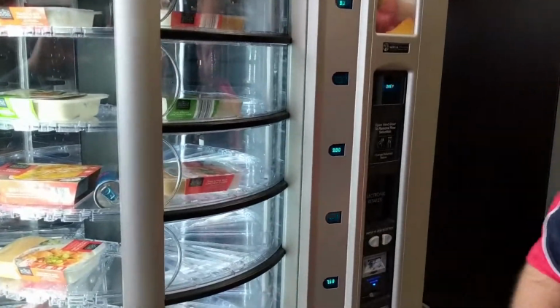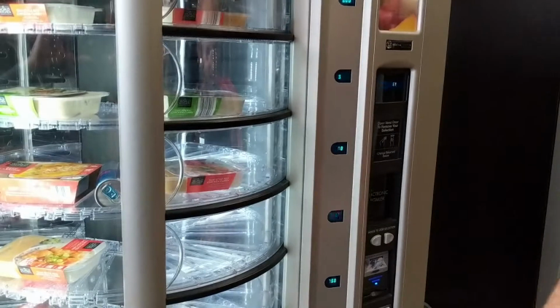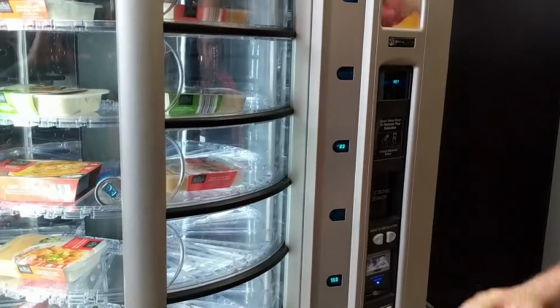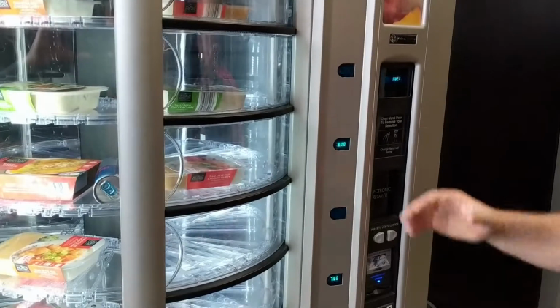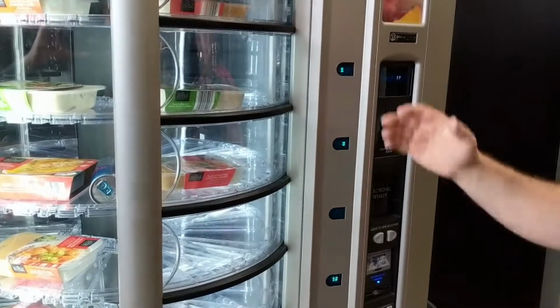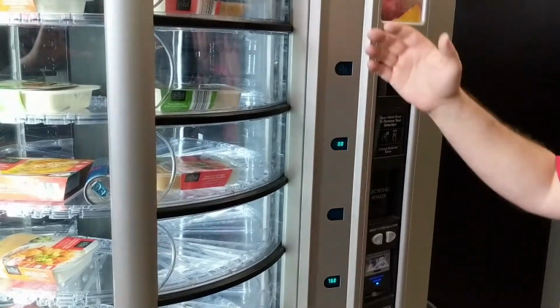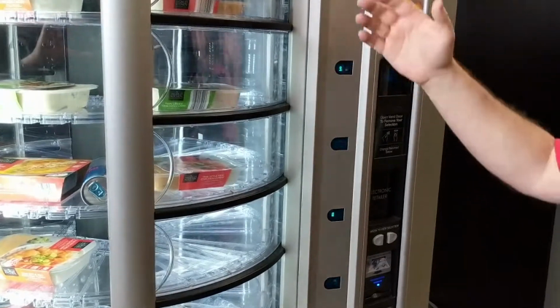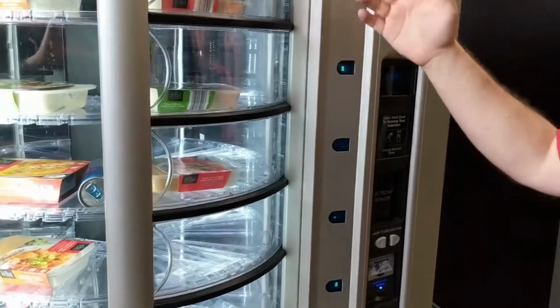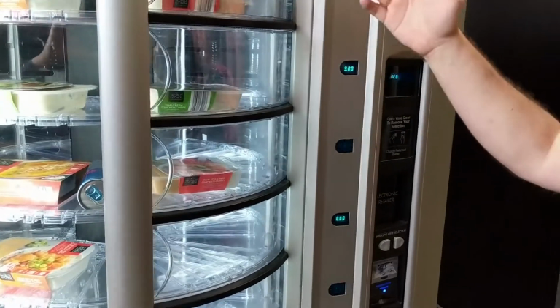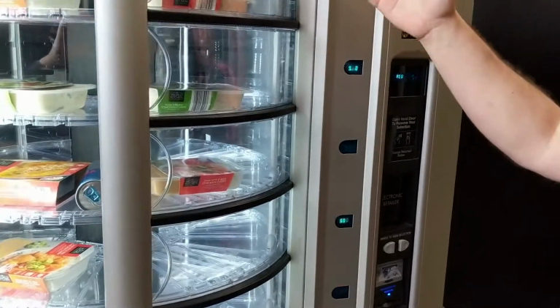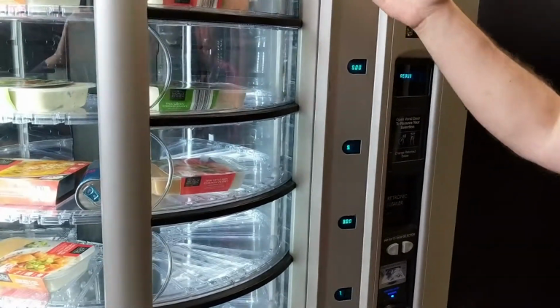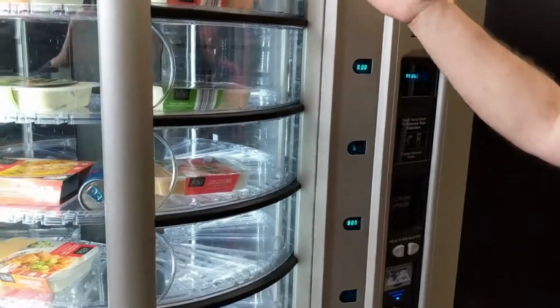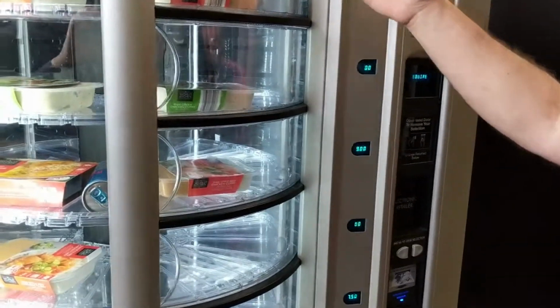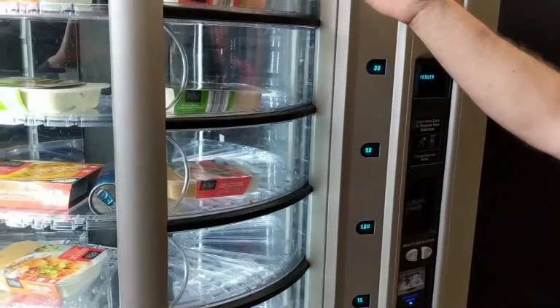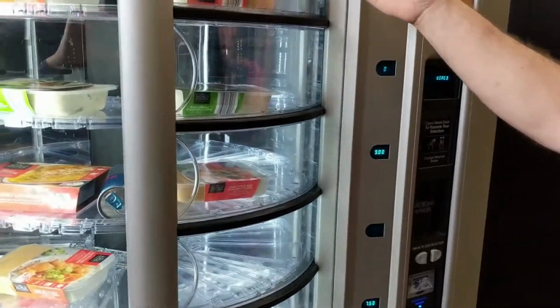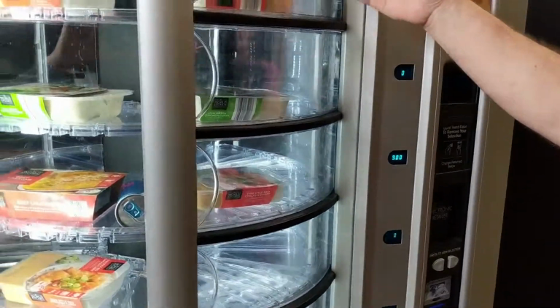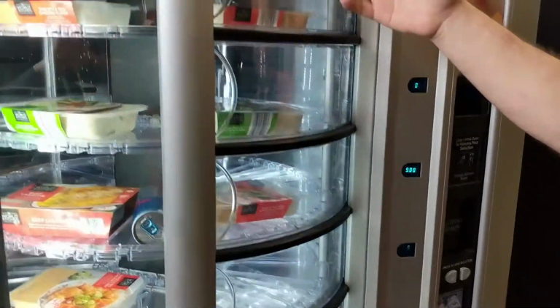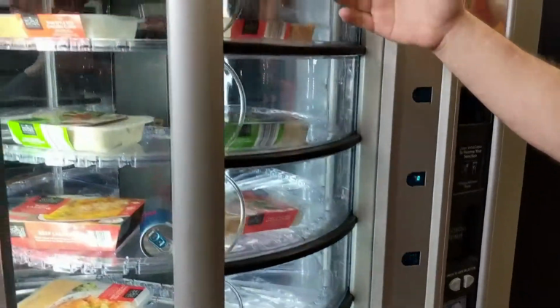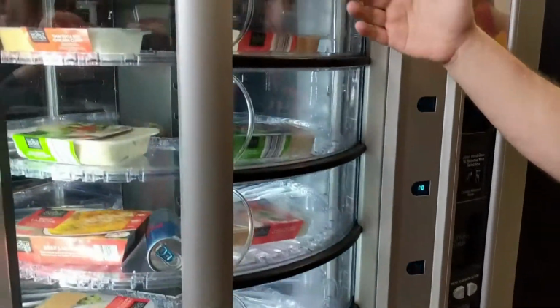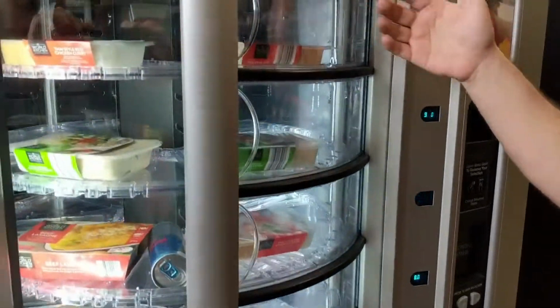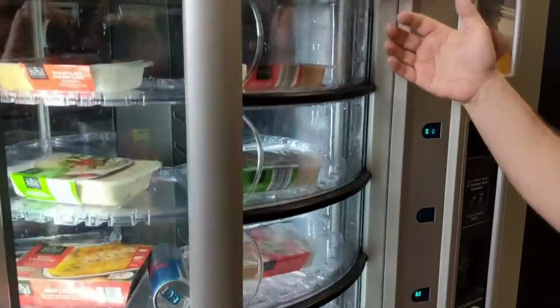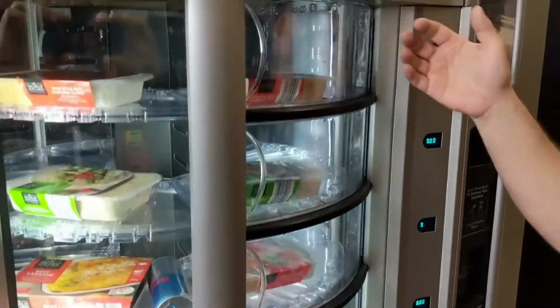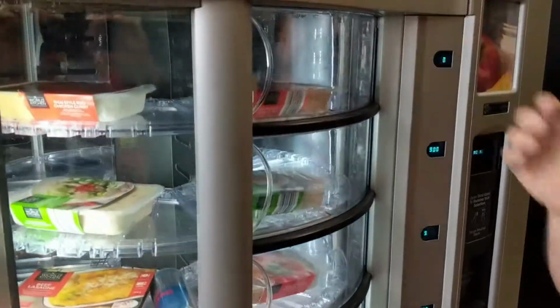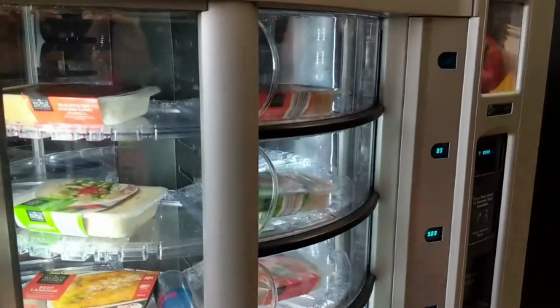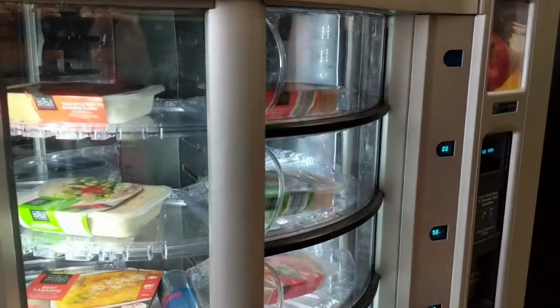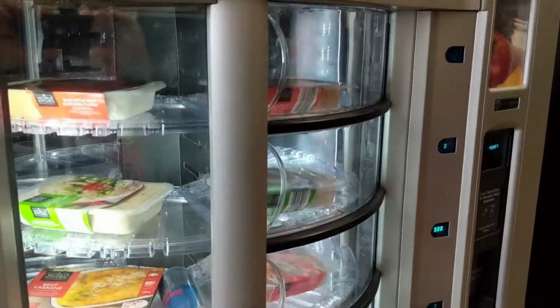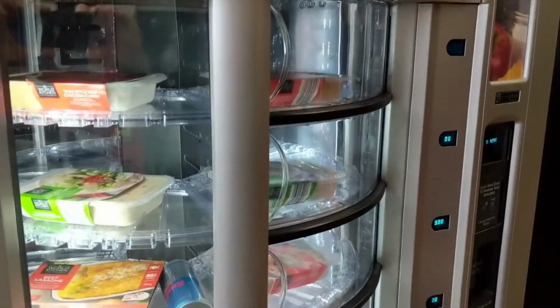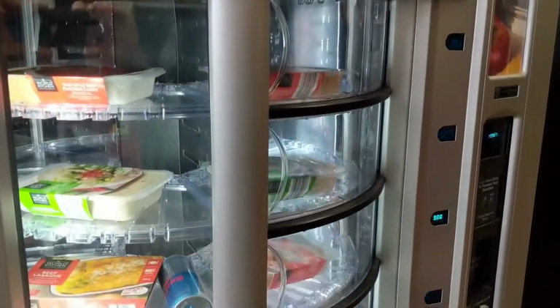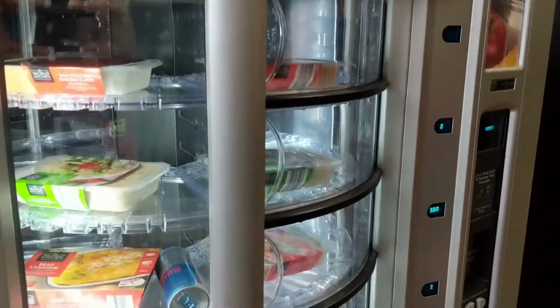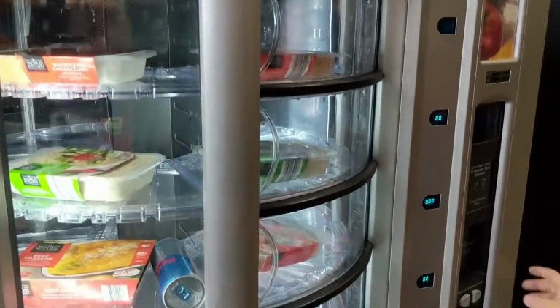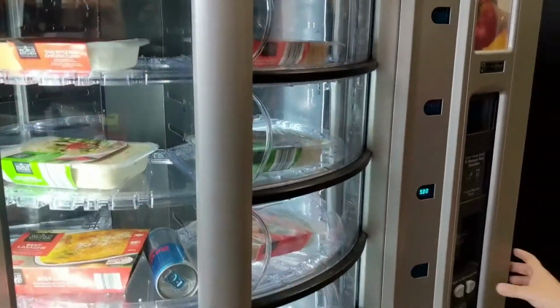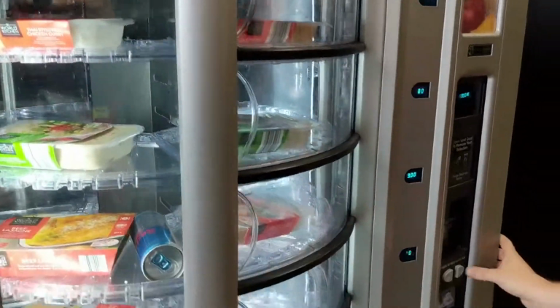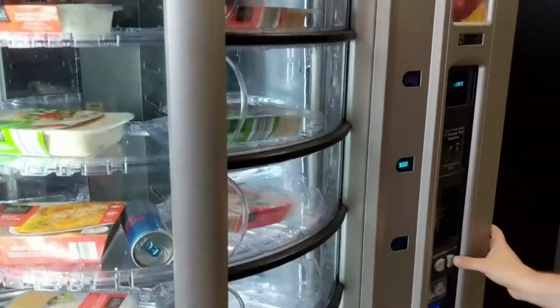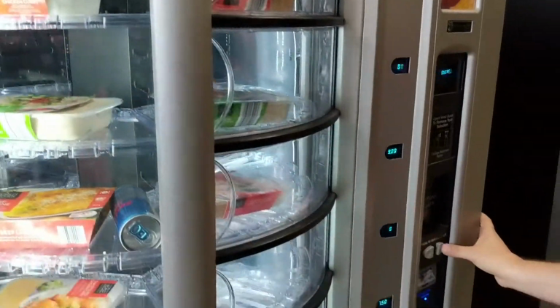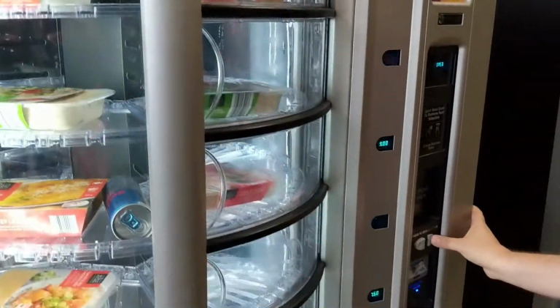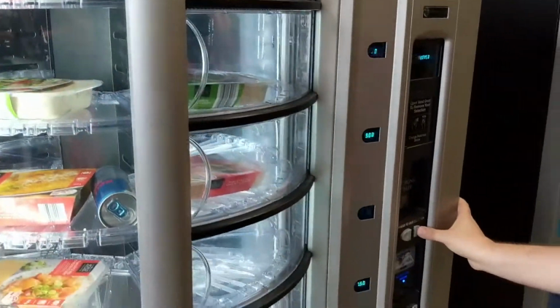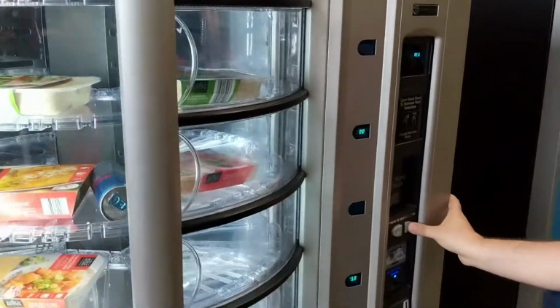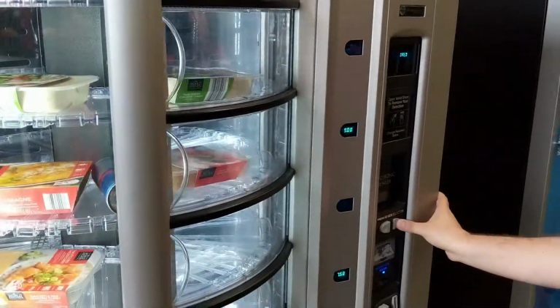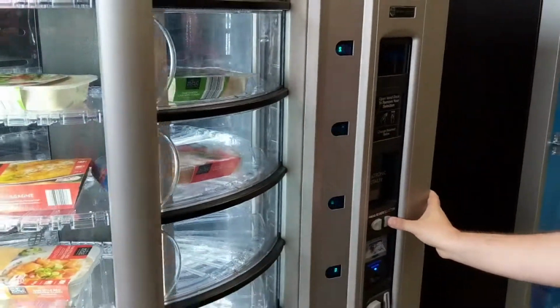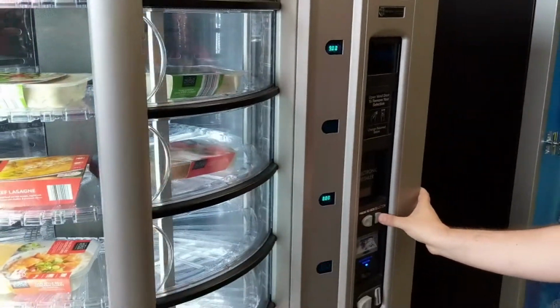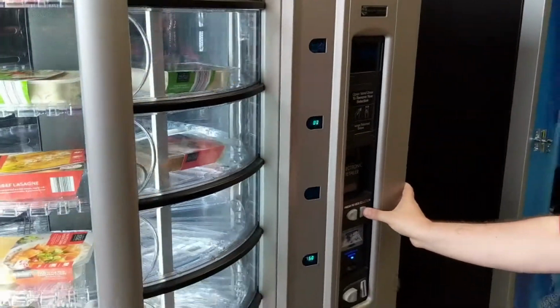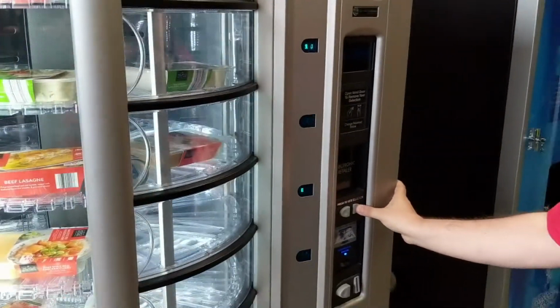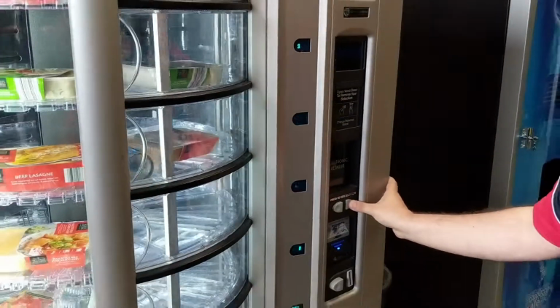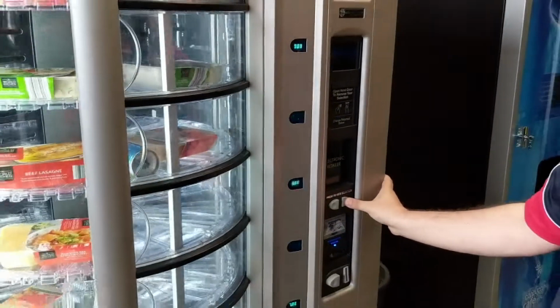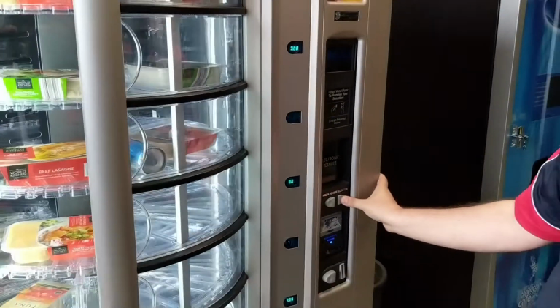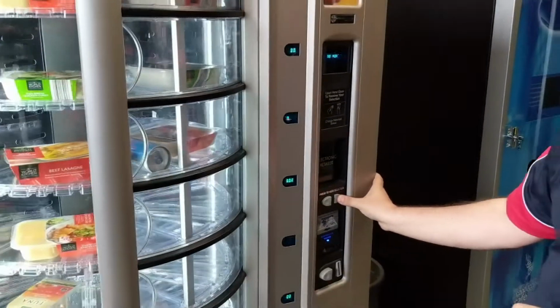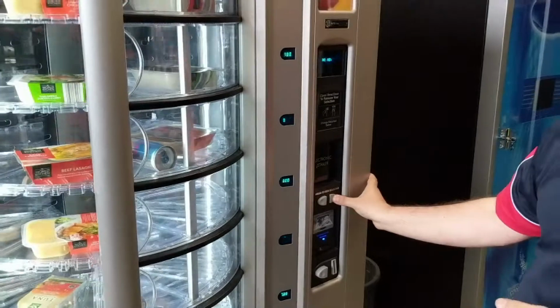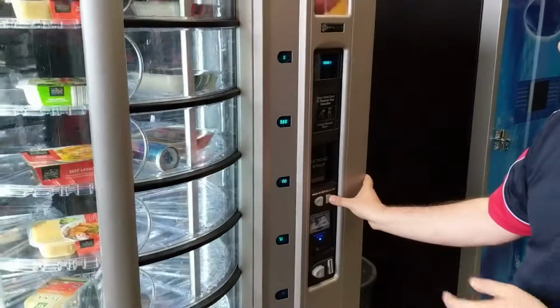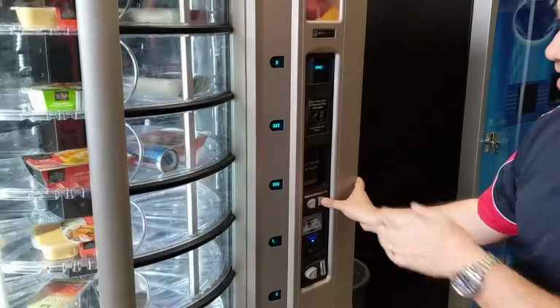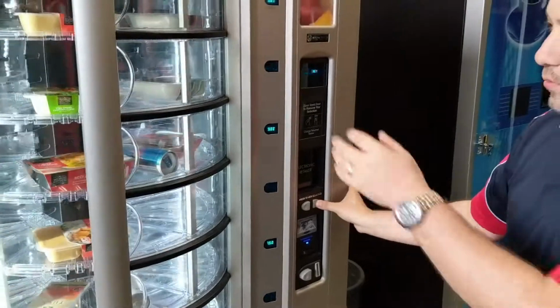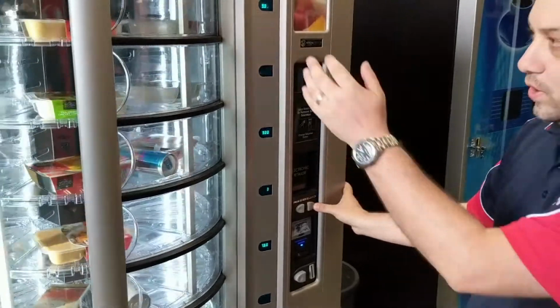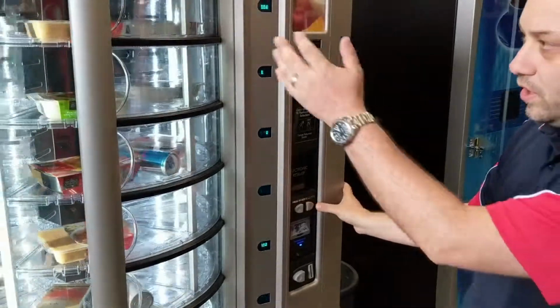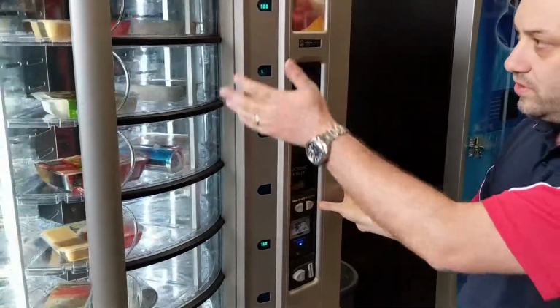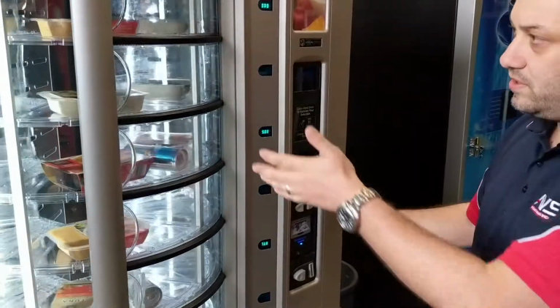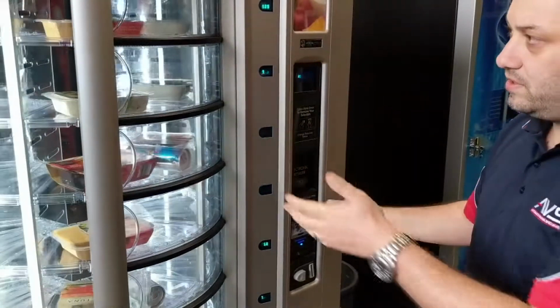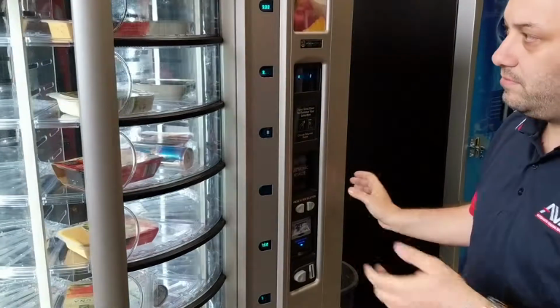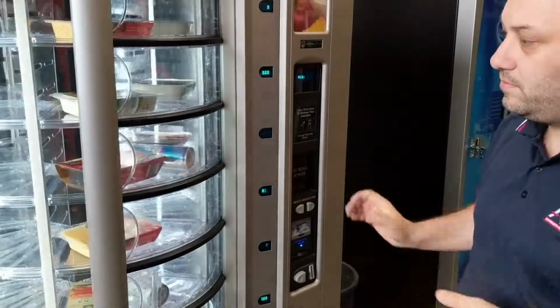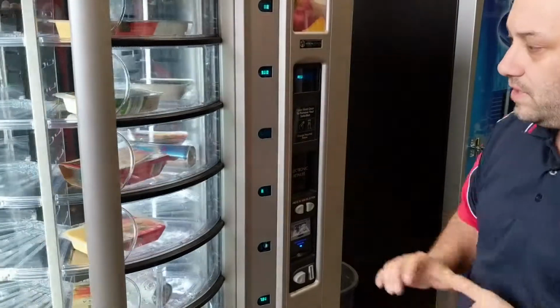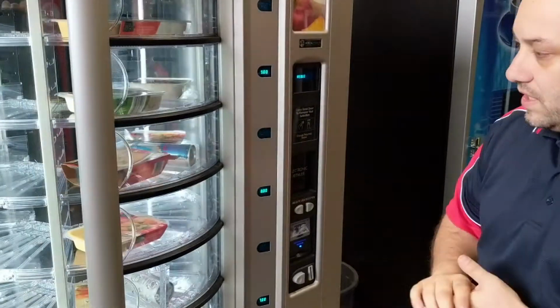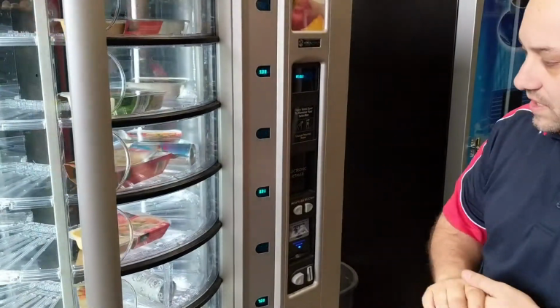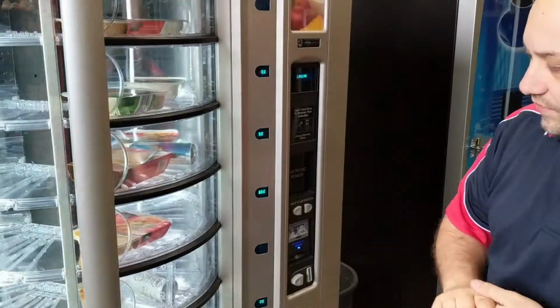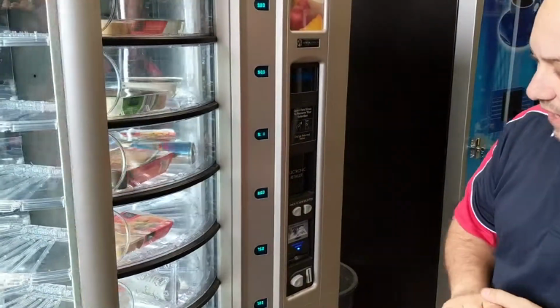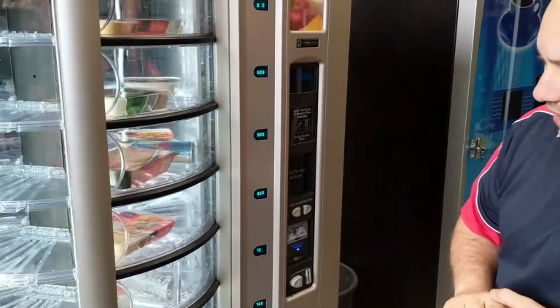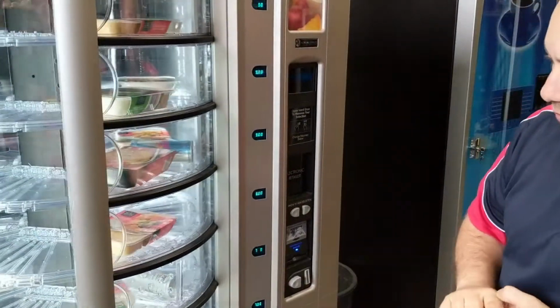As you can see here, the products are displayed in a large window and can be moved along to see what else is available.